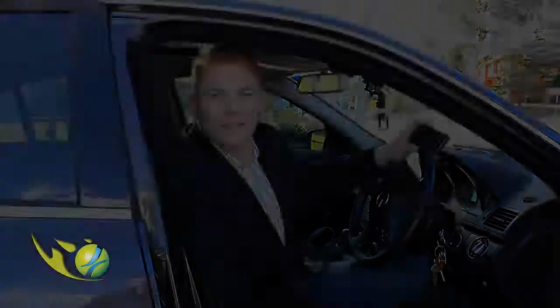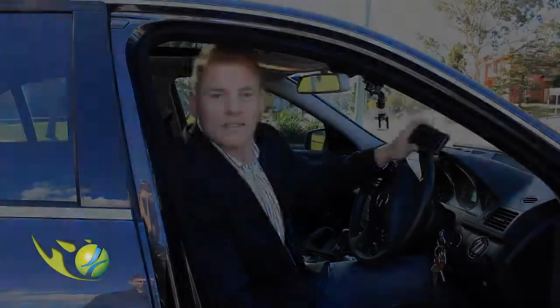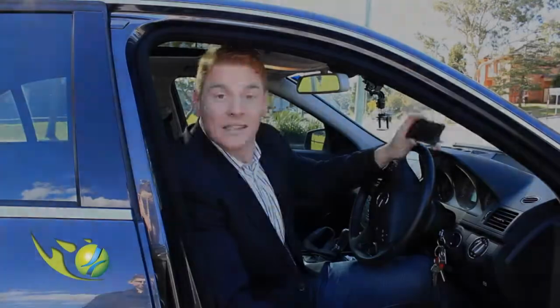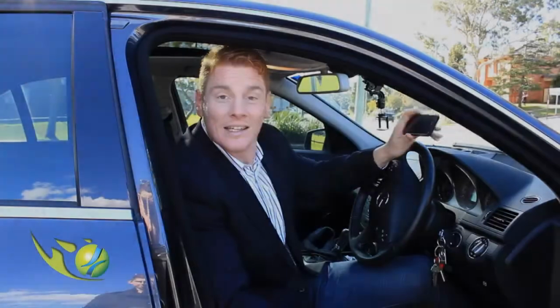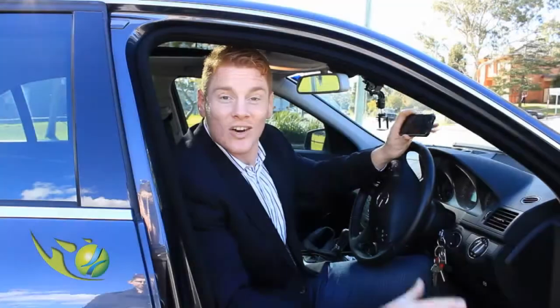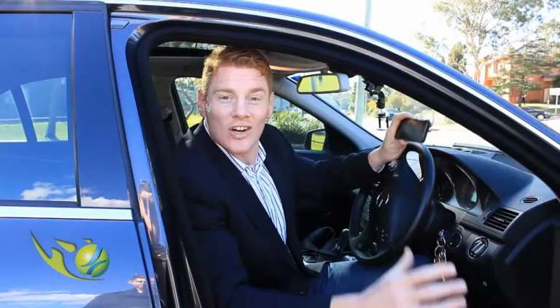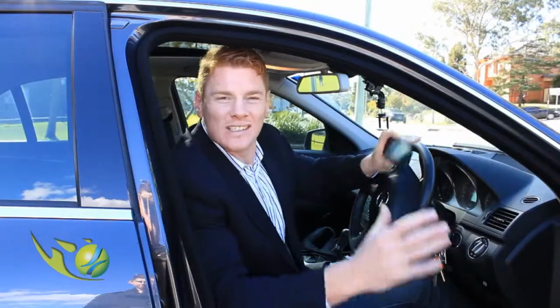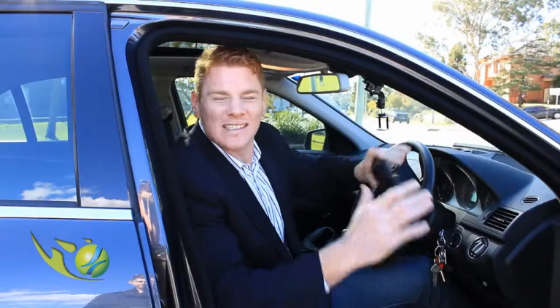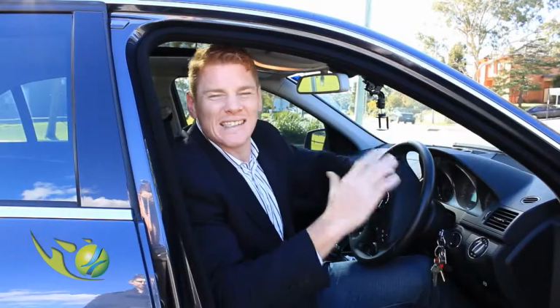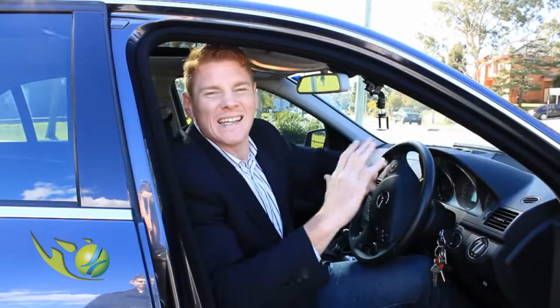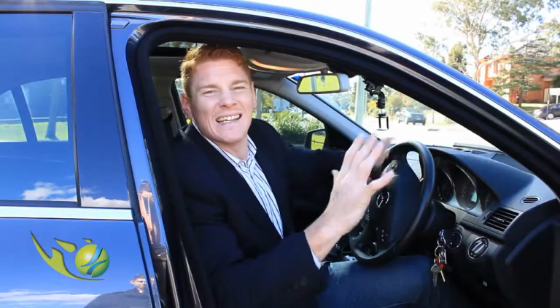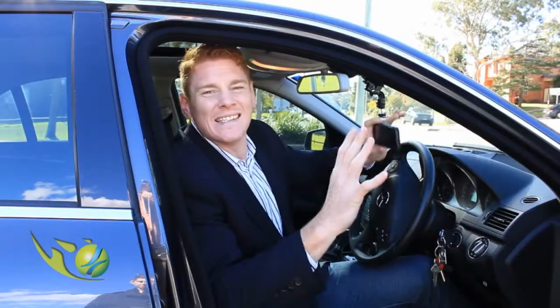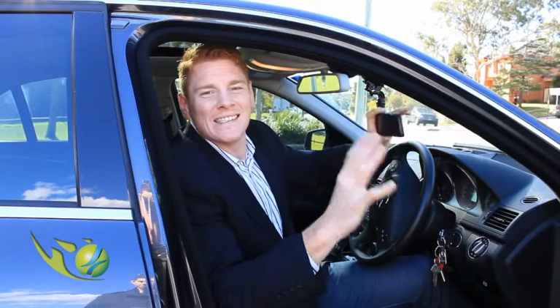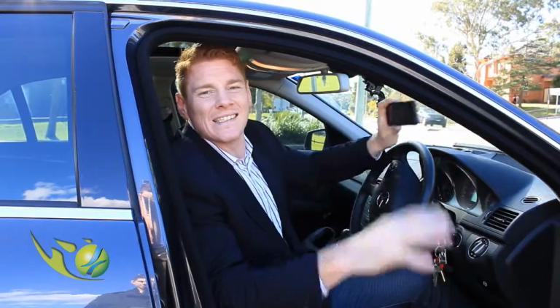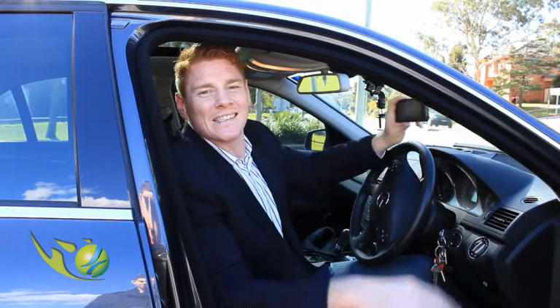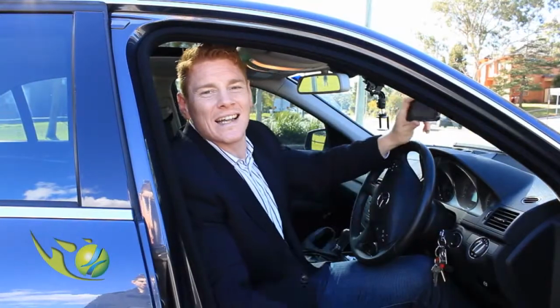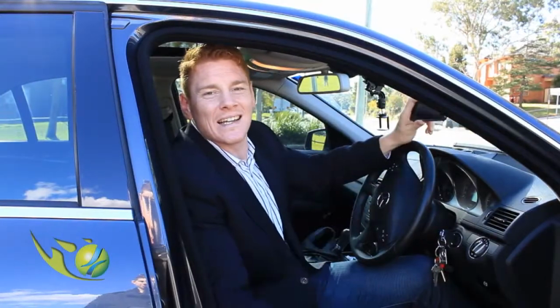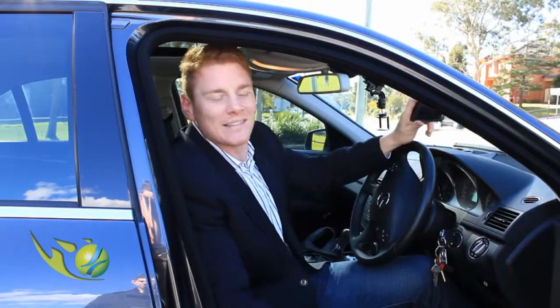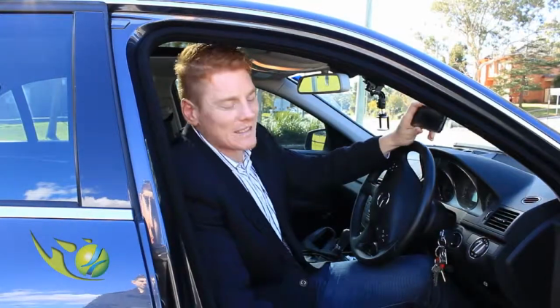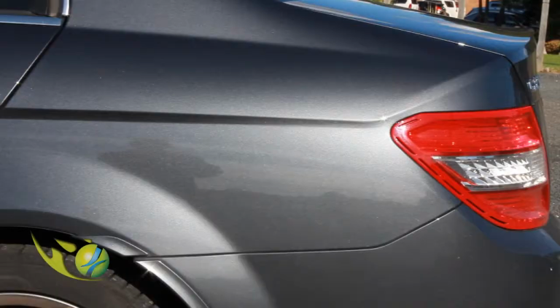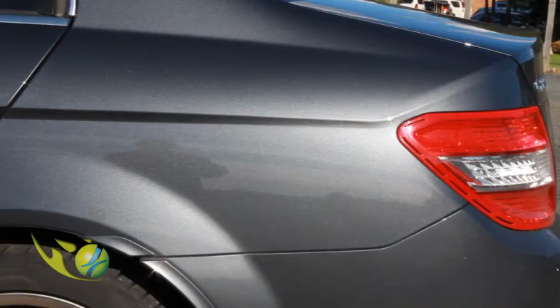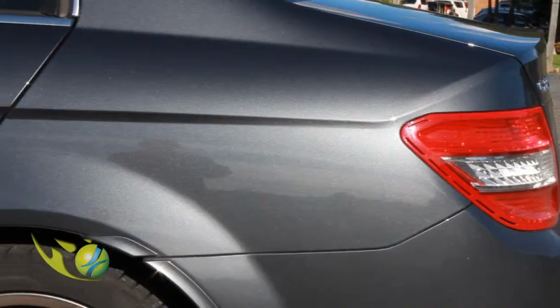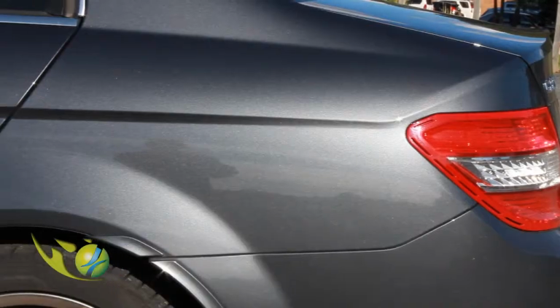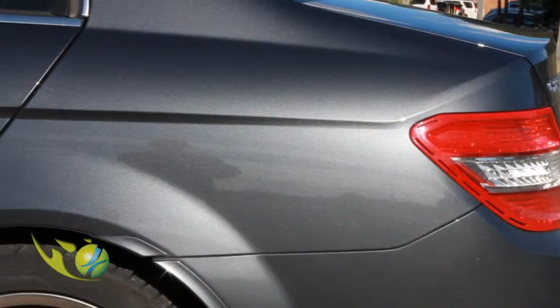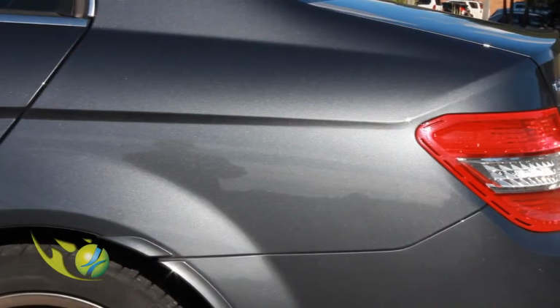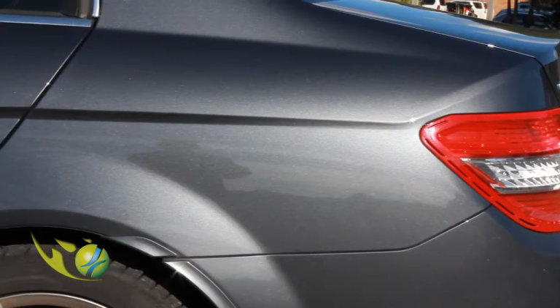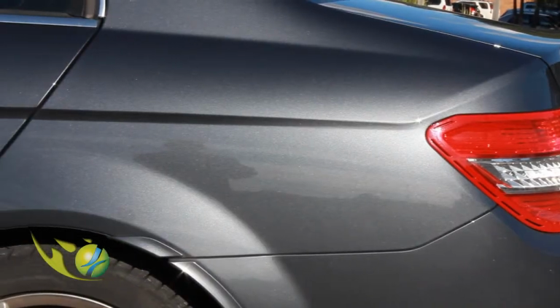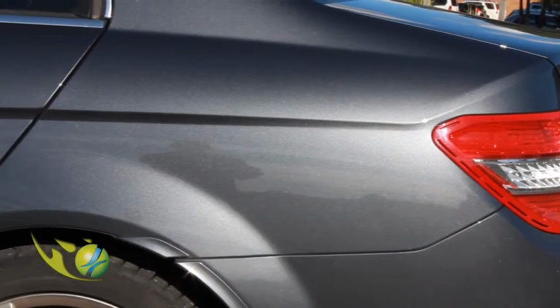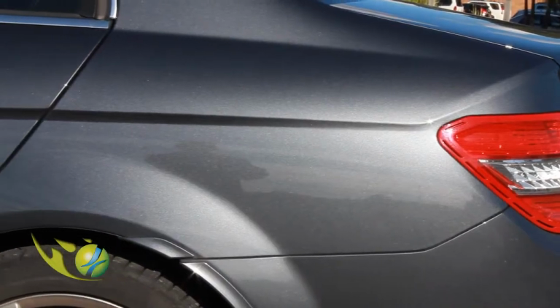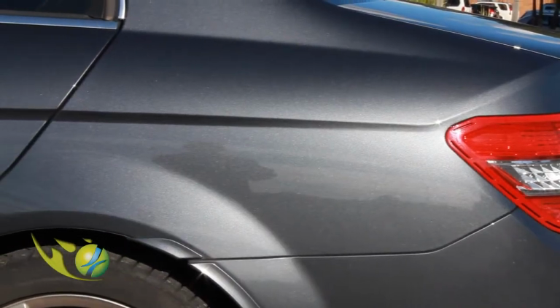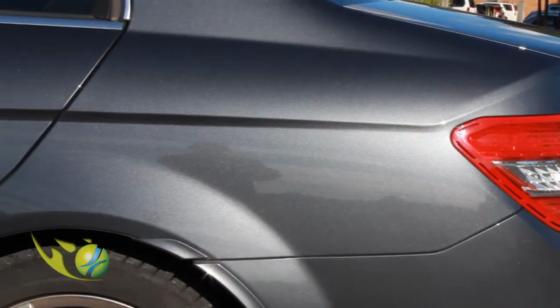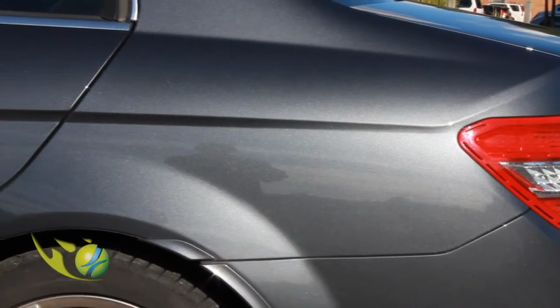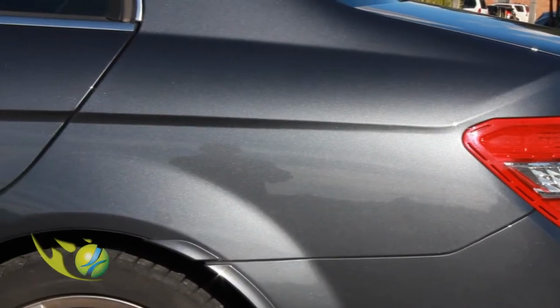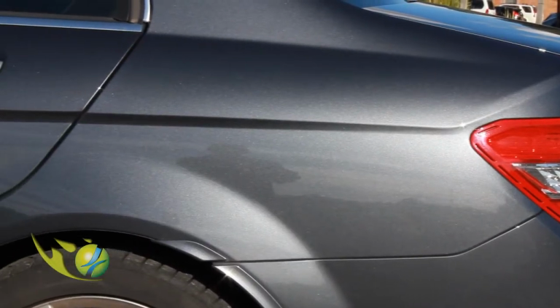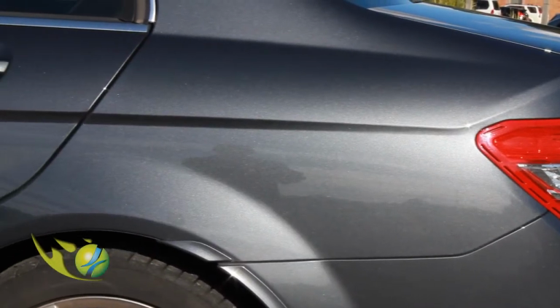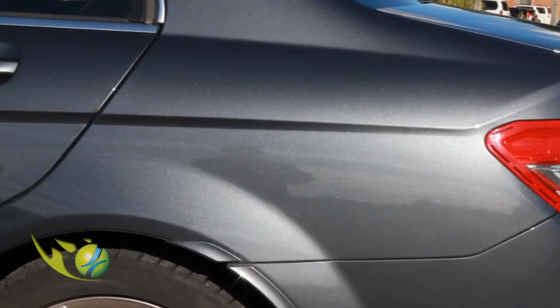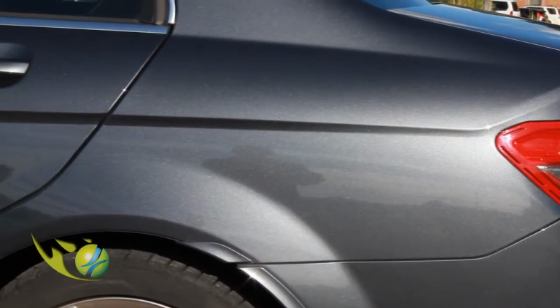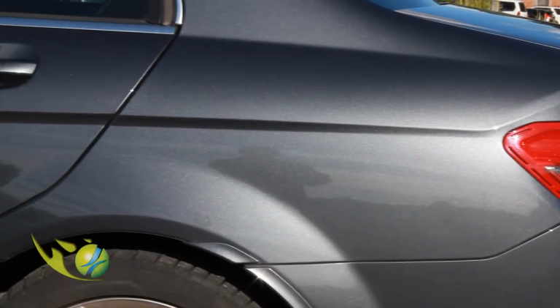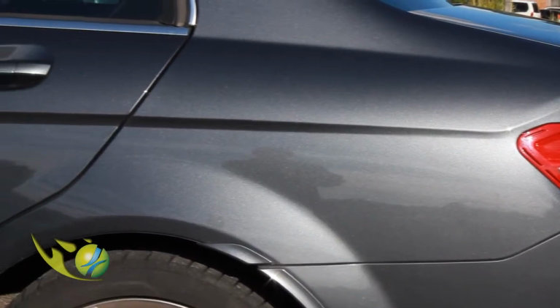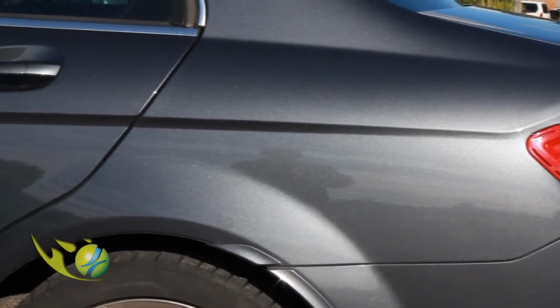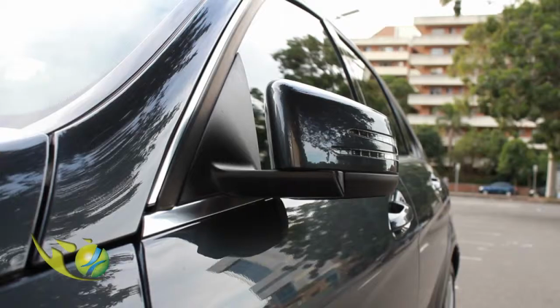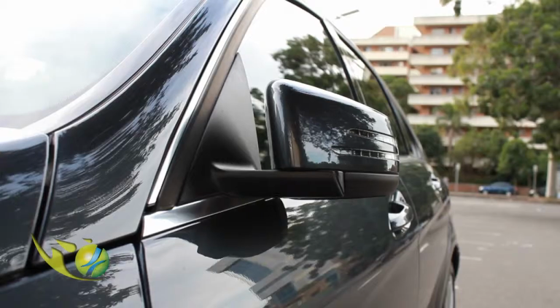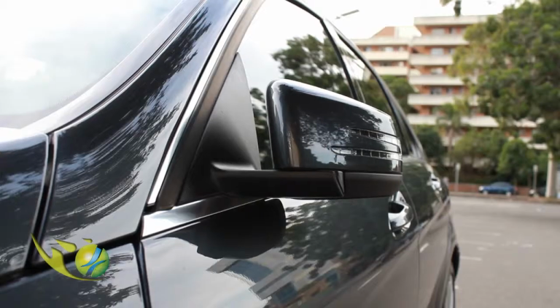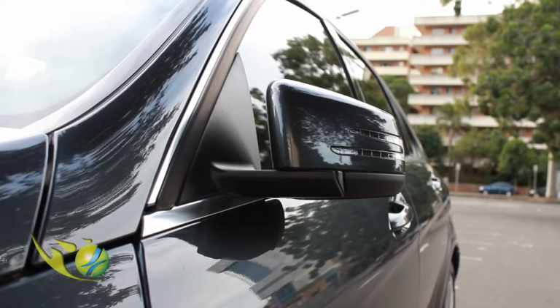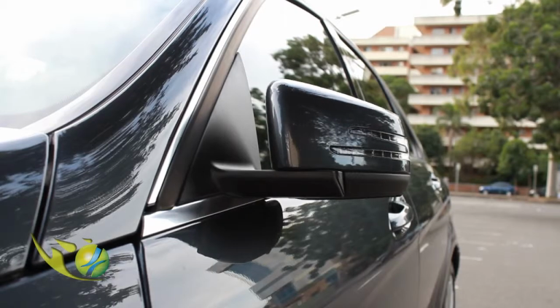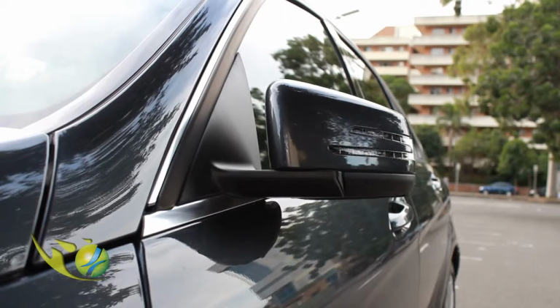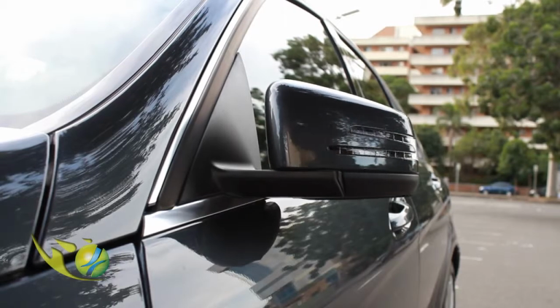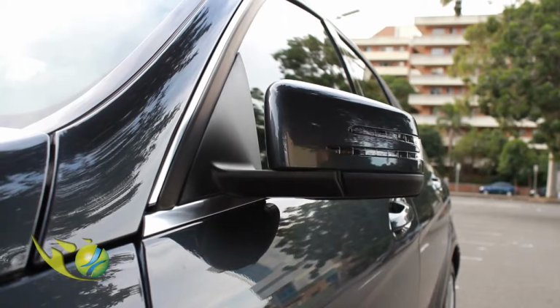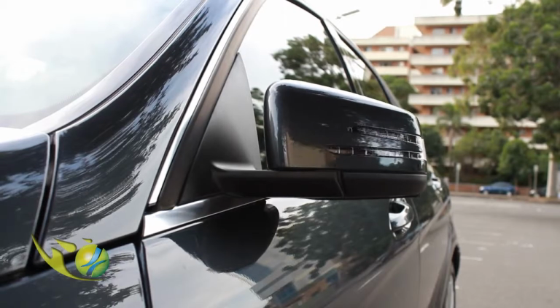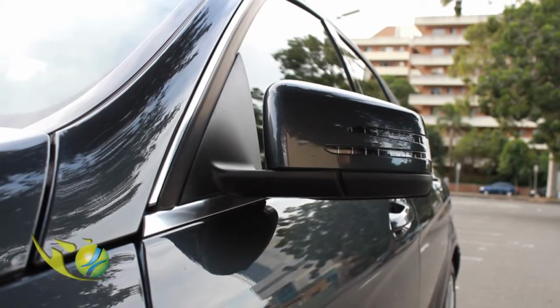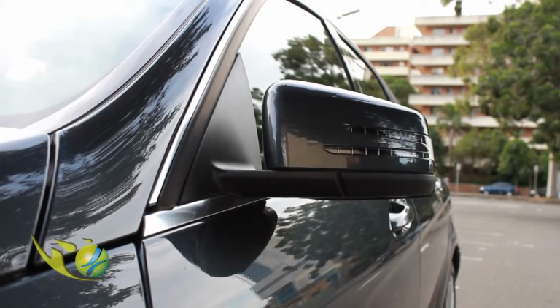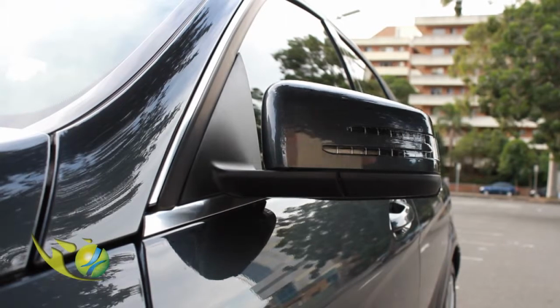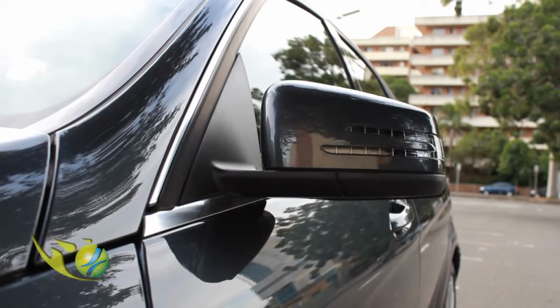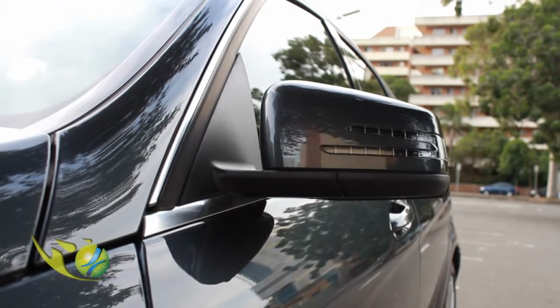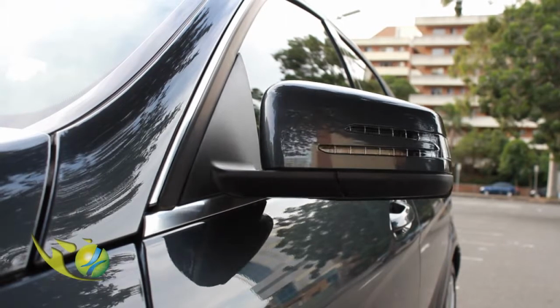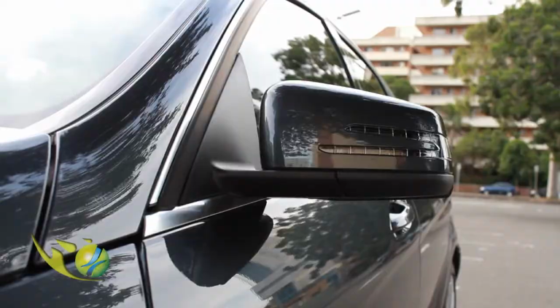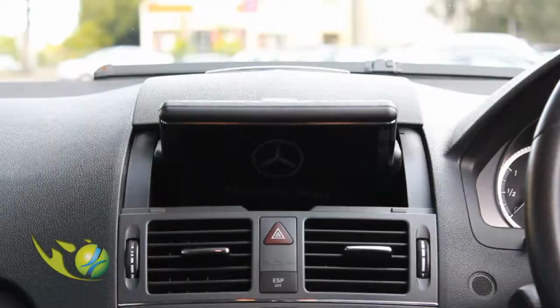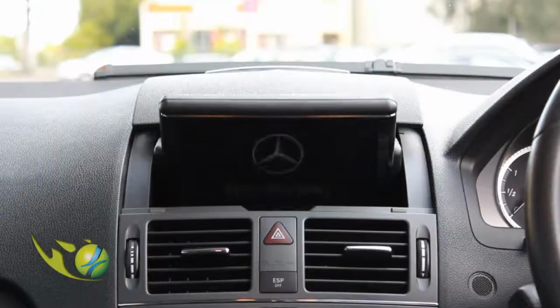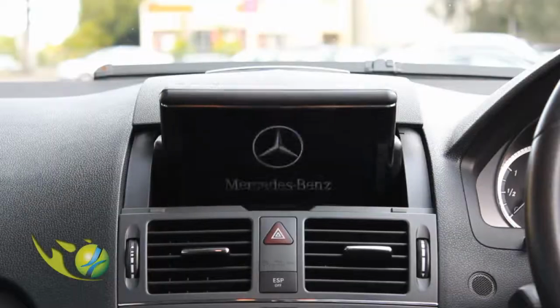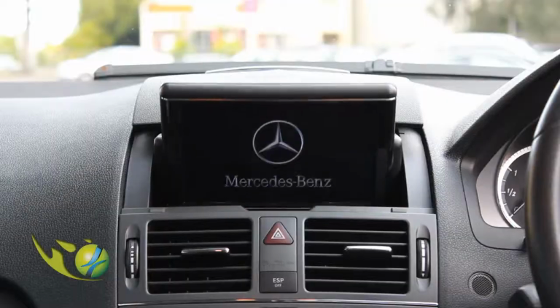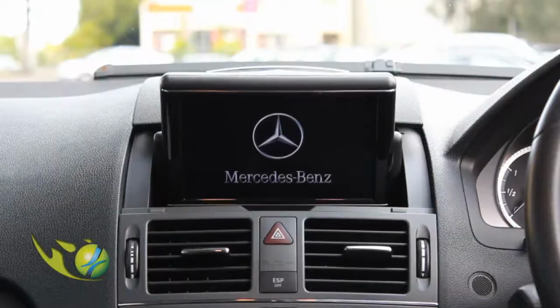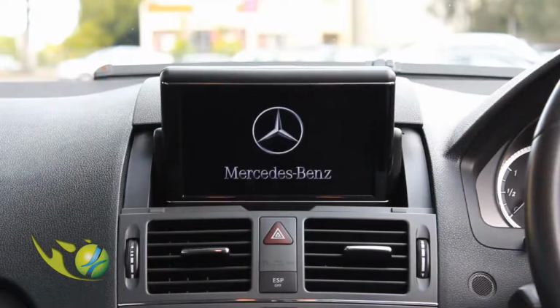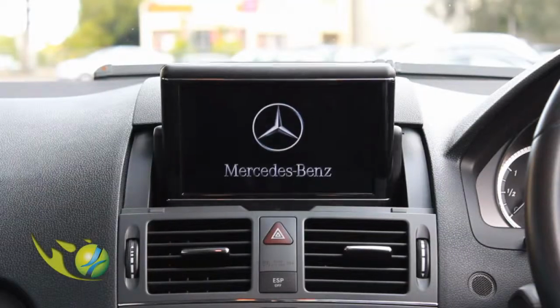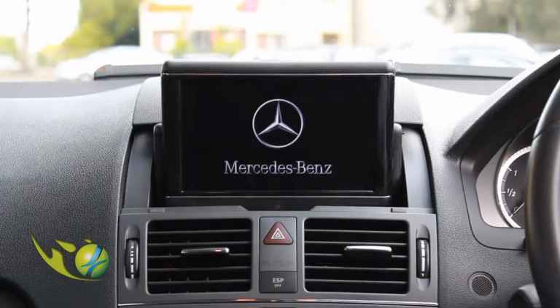See guys, easy as that — you've got the rims covered, the body, the interior, it's all sorted.